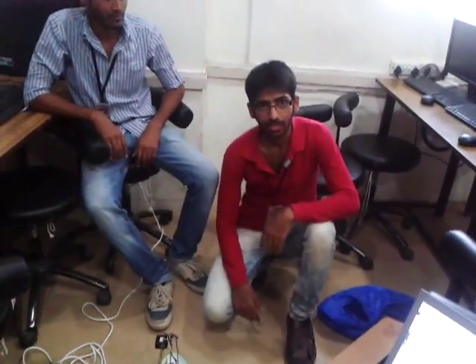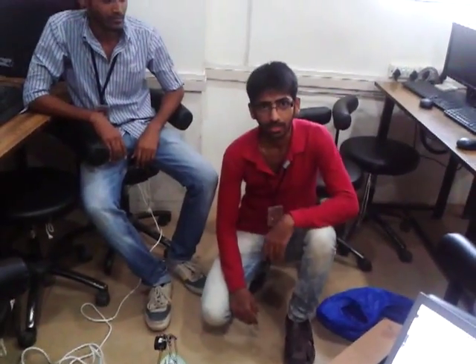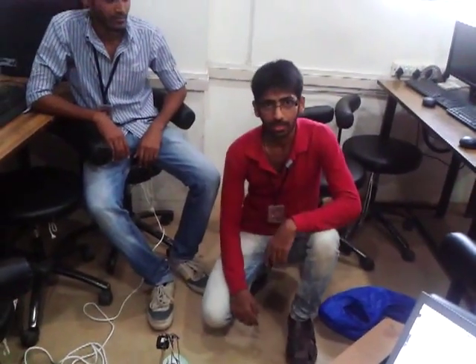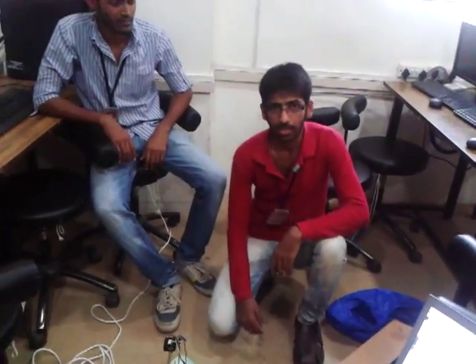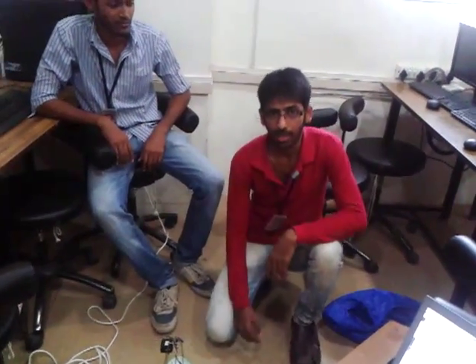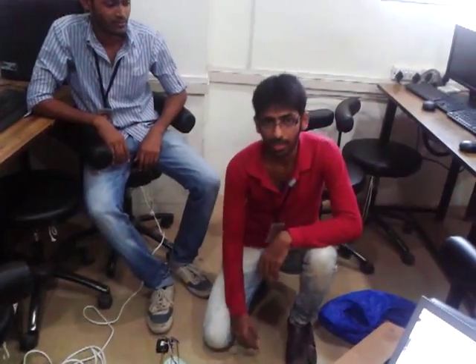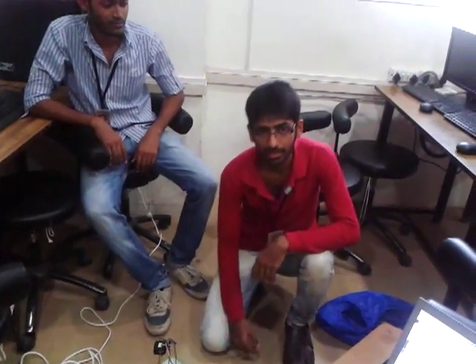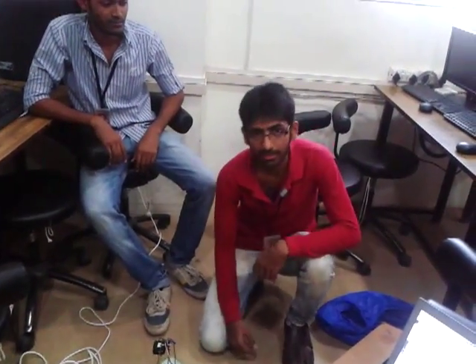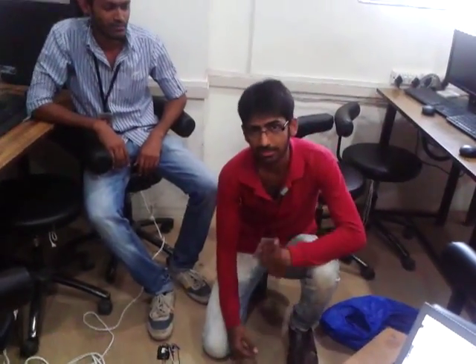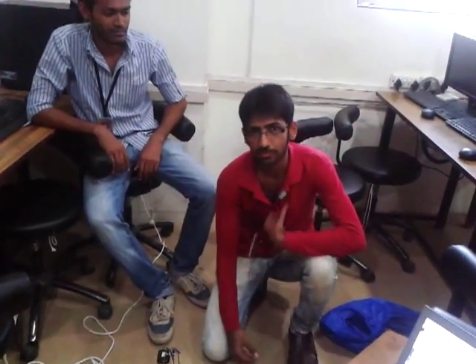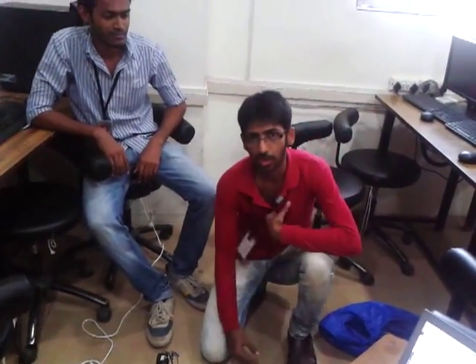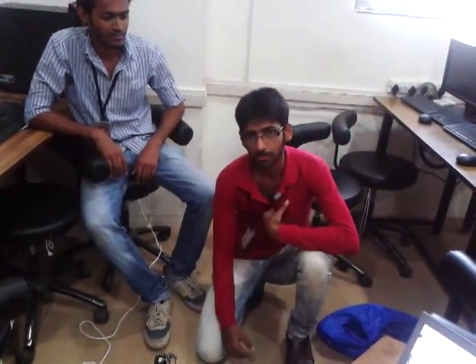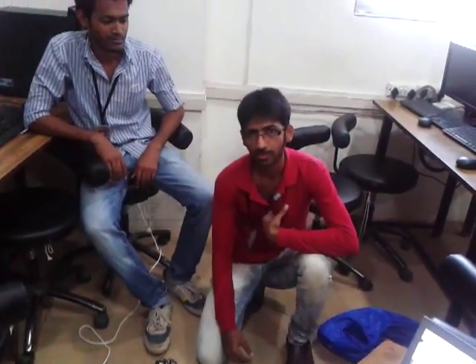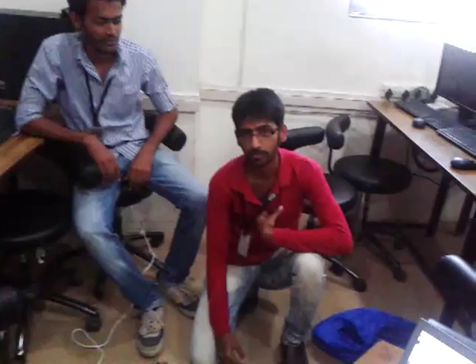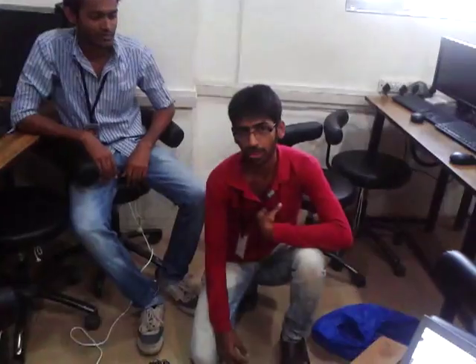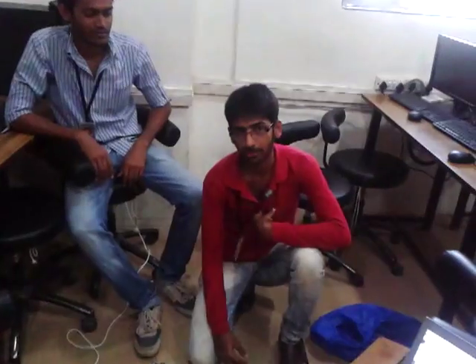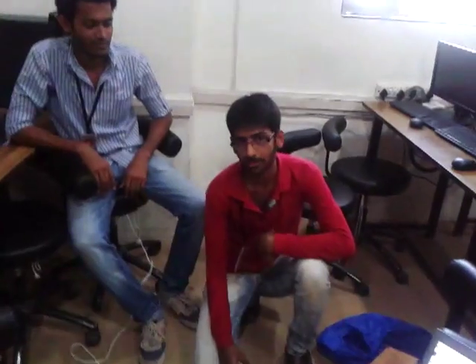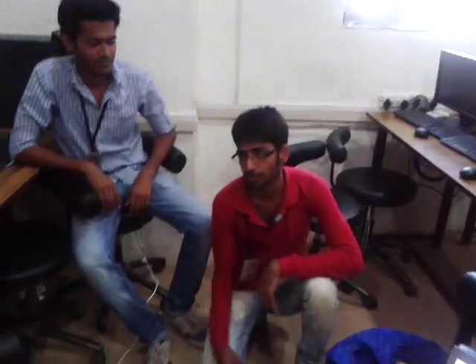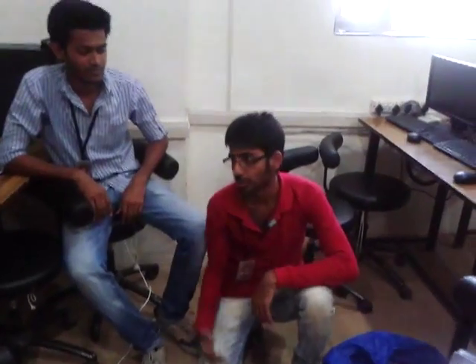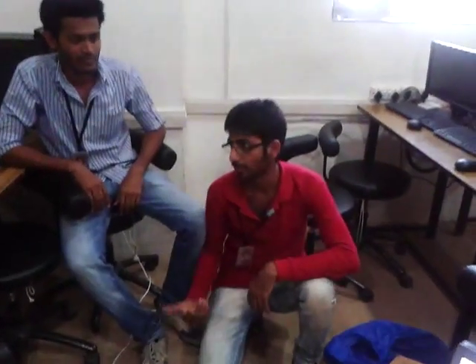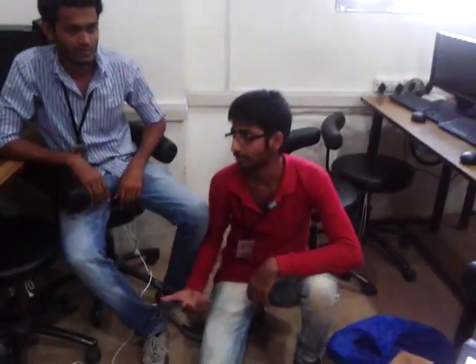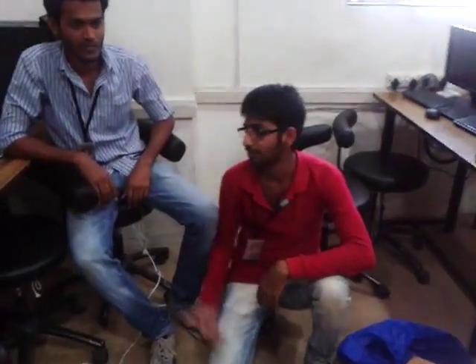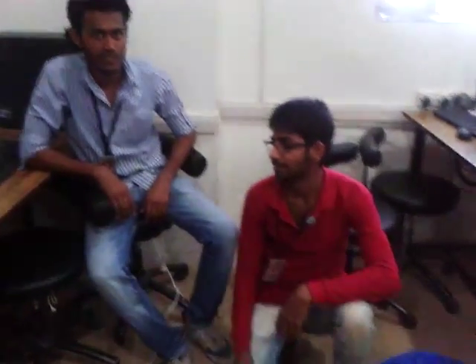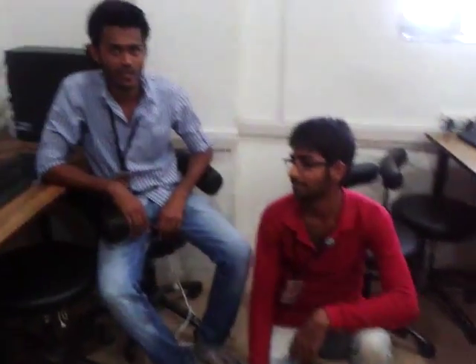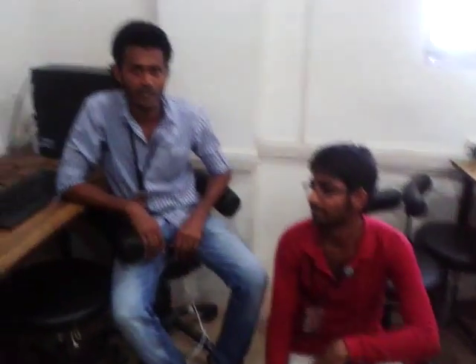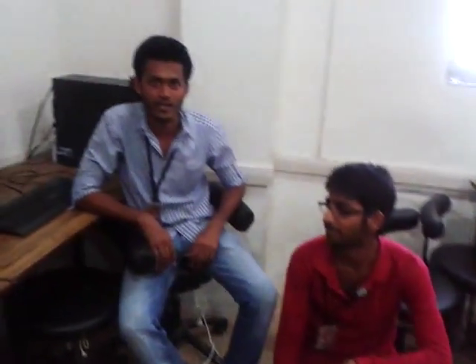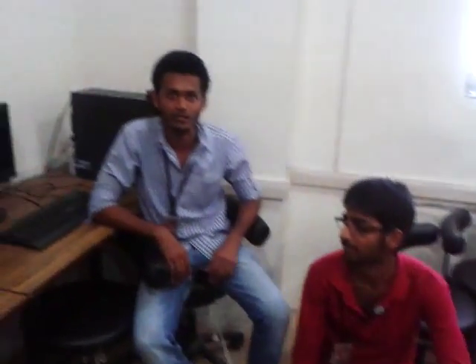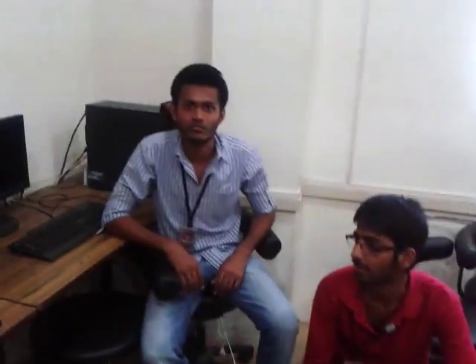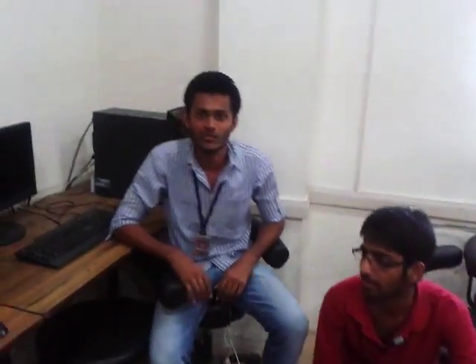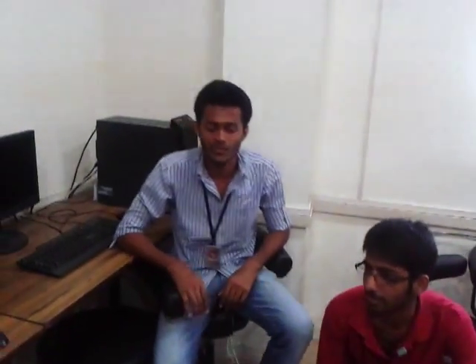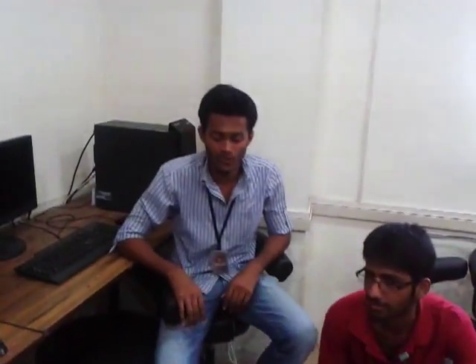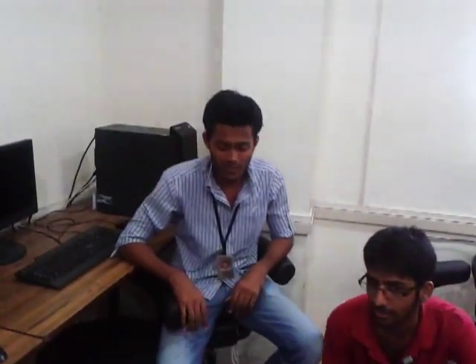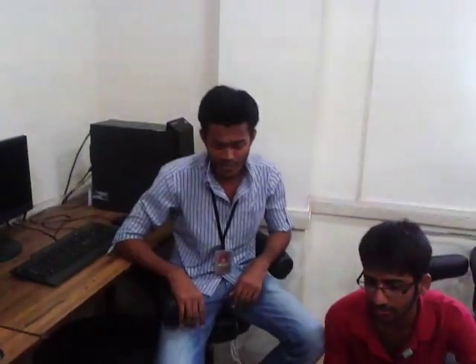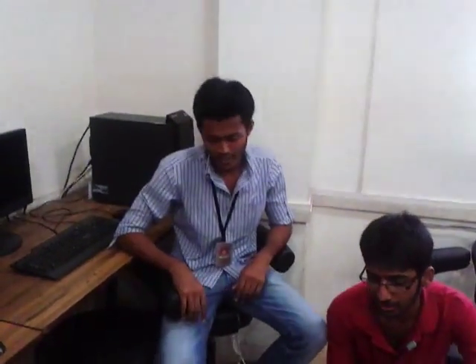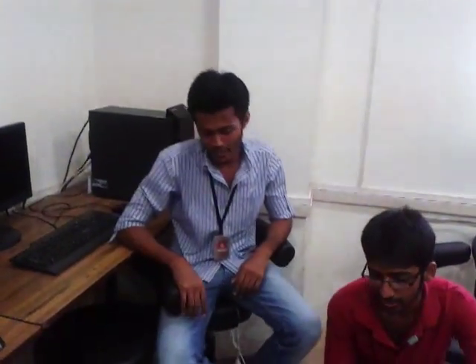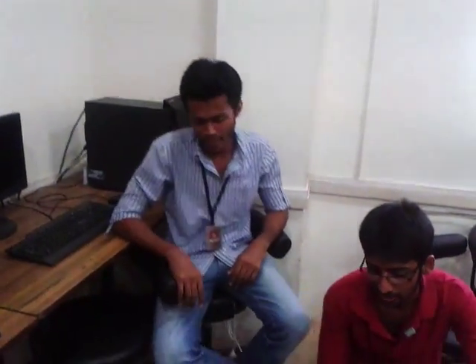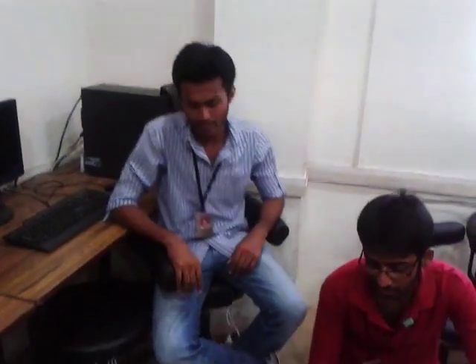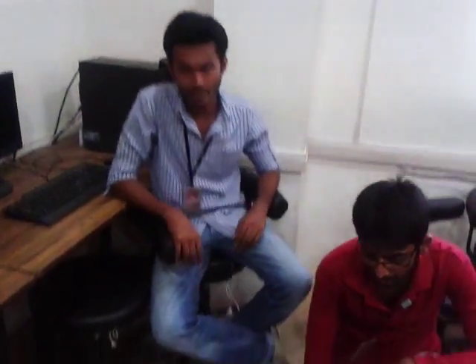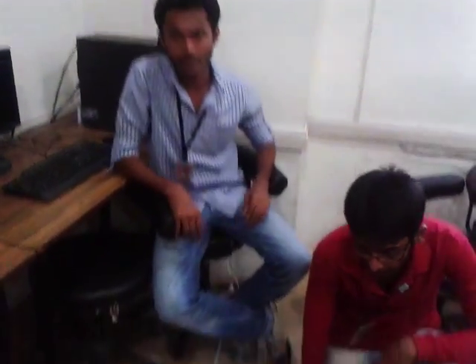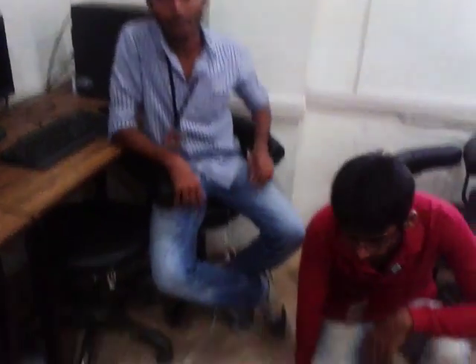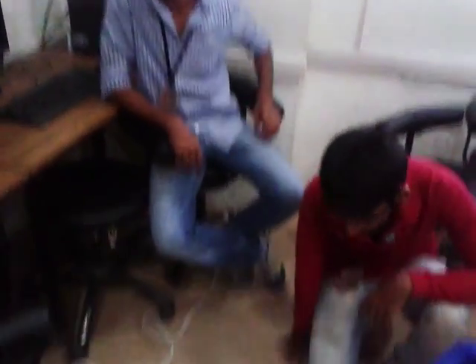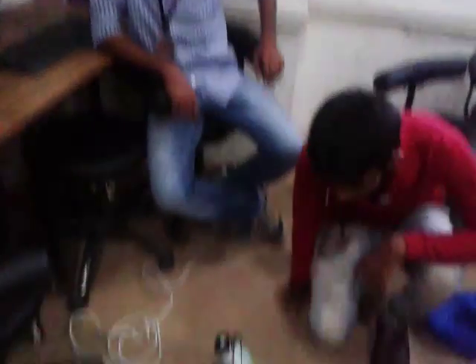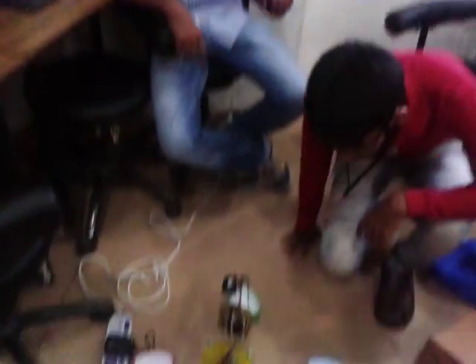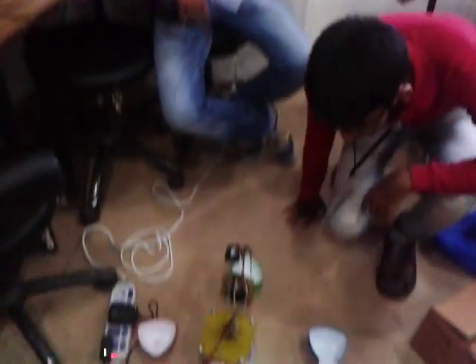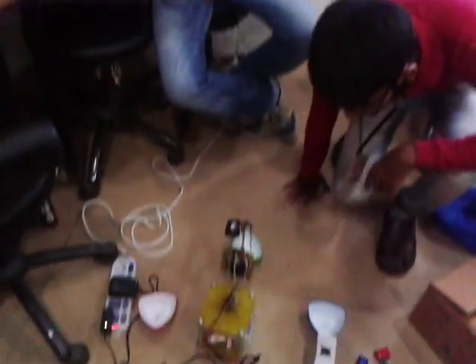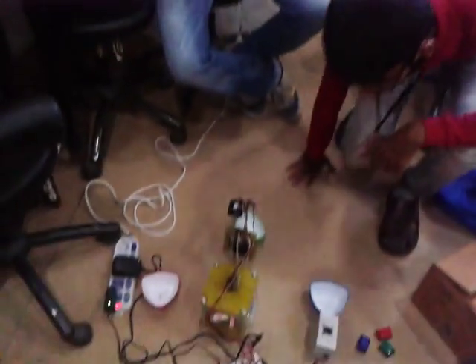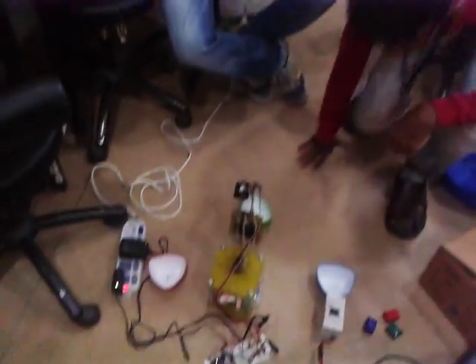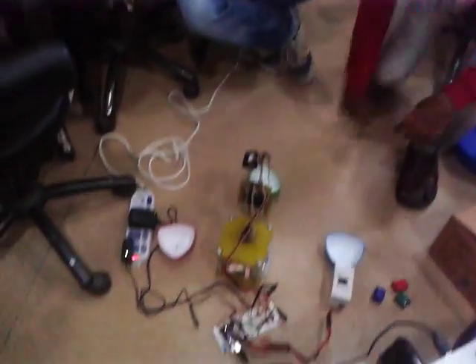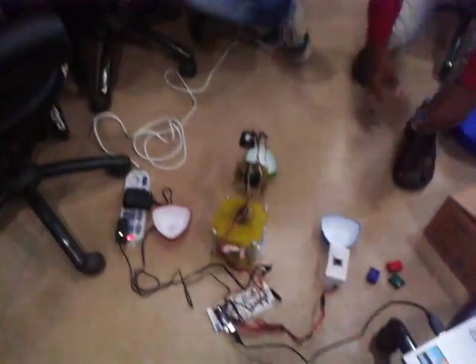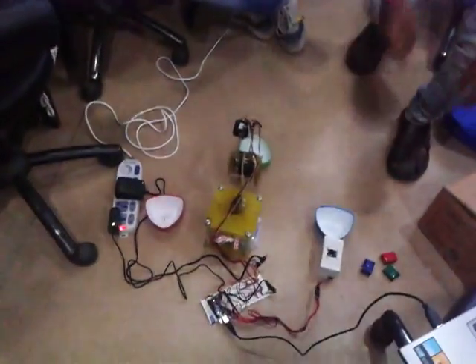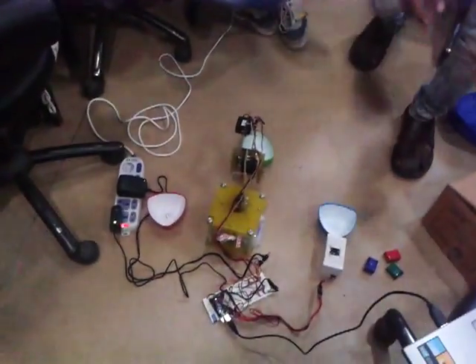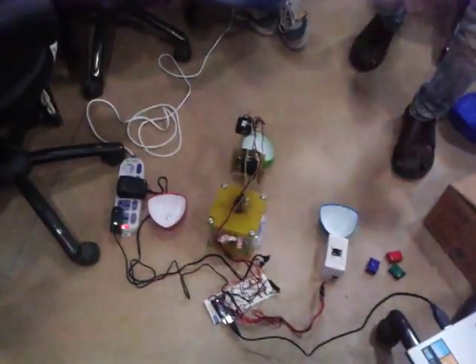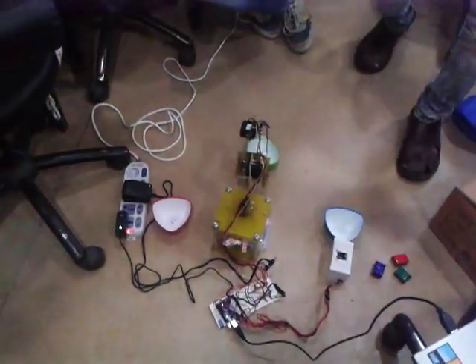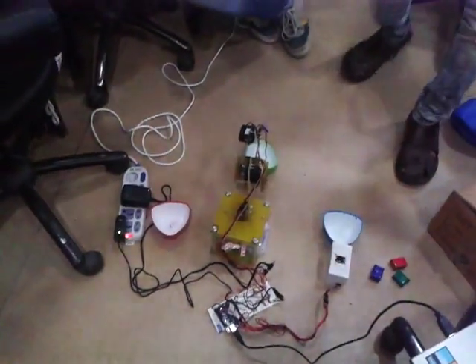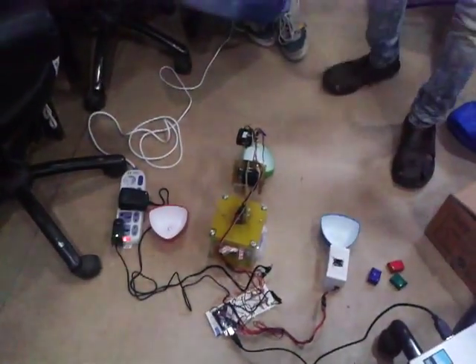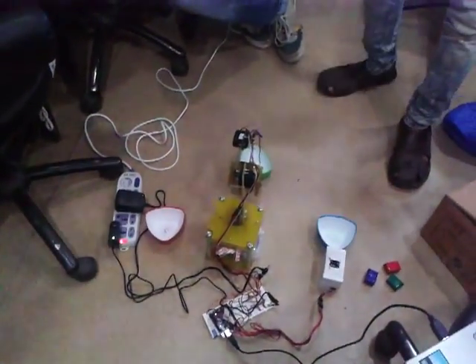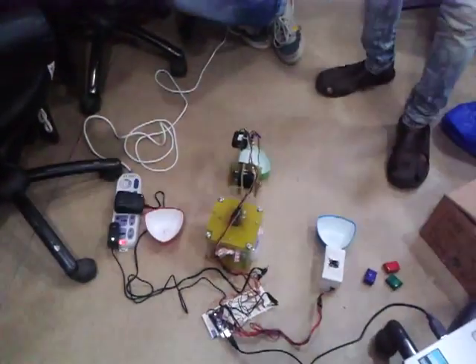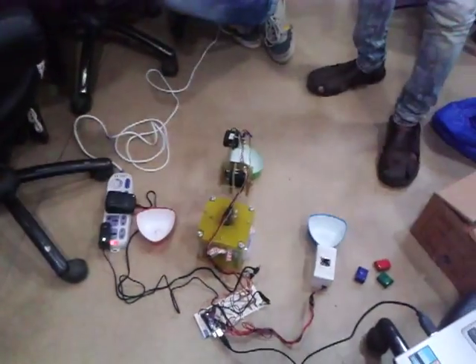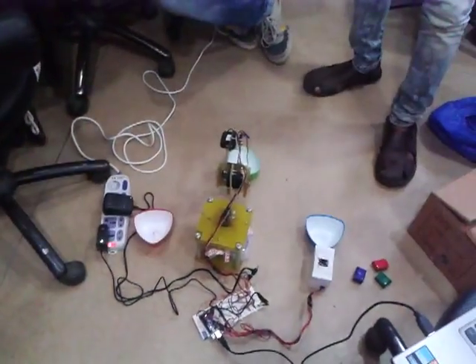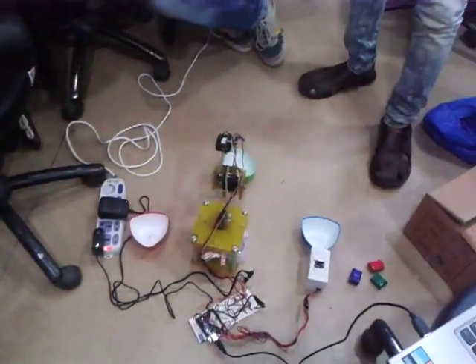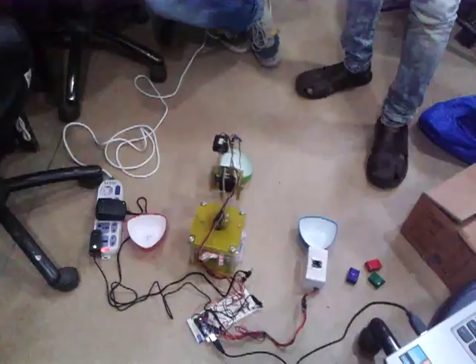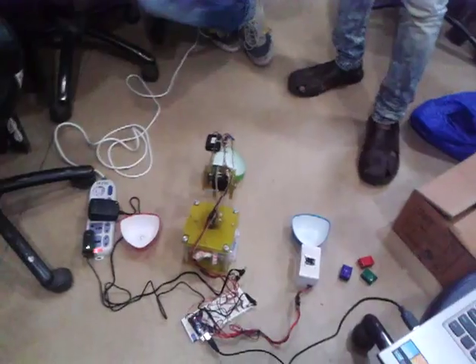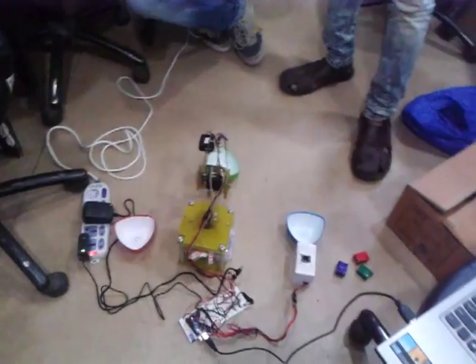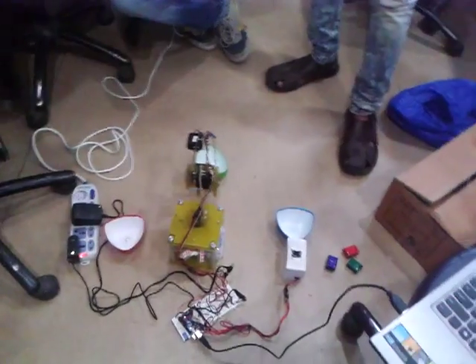Hi, this is Mohammed Murad Panjura and I am Indizwan Sheikh. Our project is Articulated Robotic Arm.